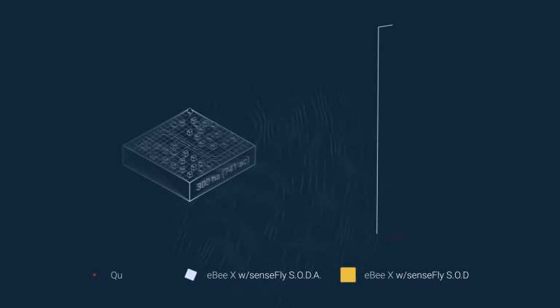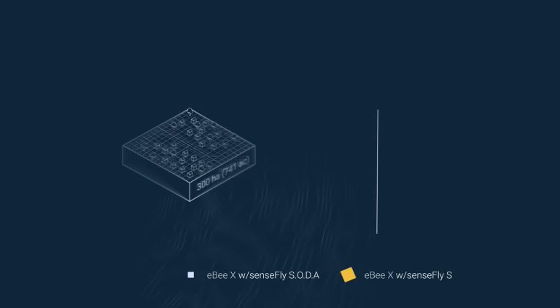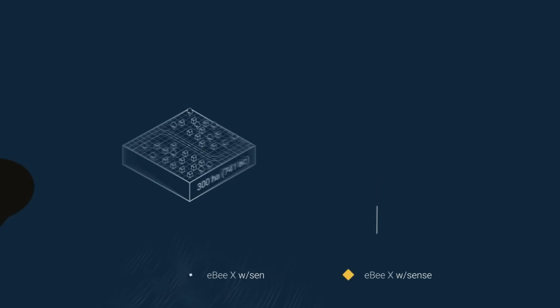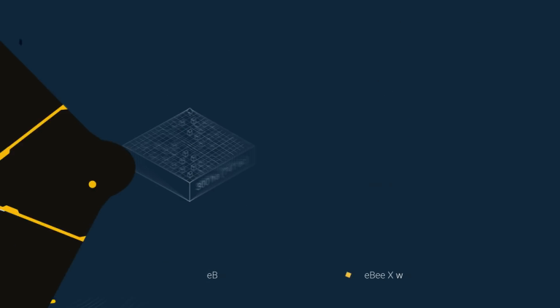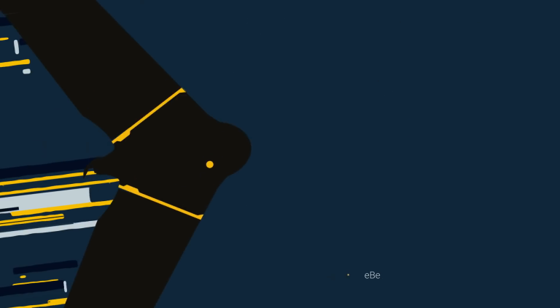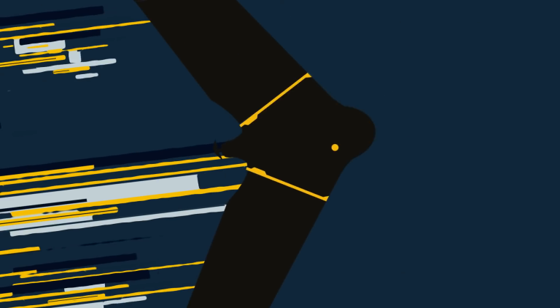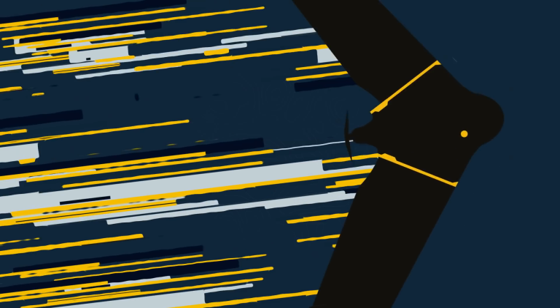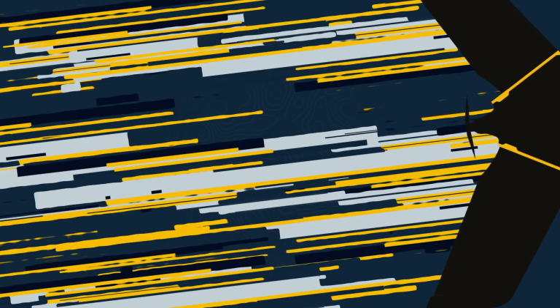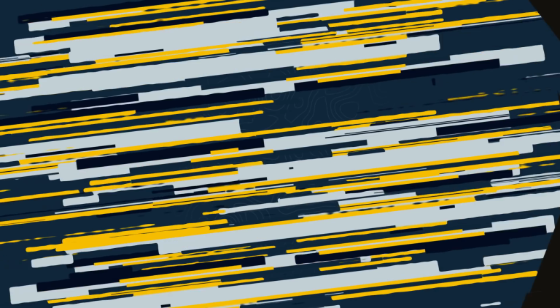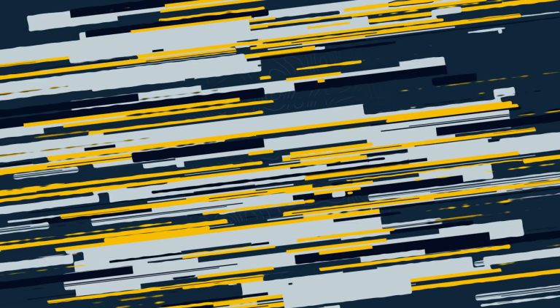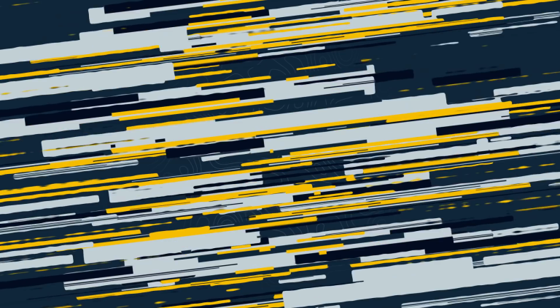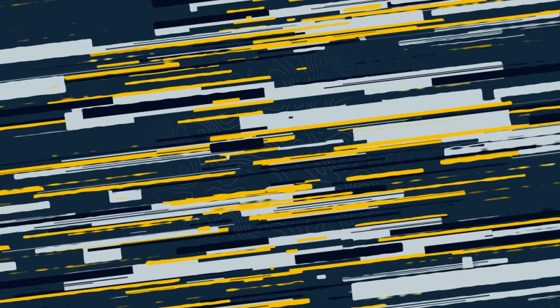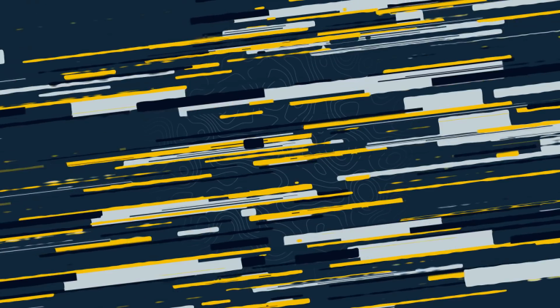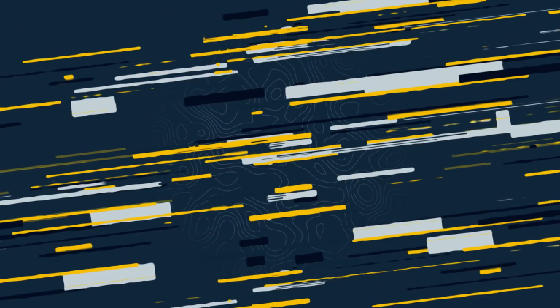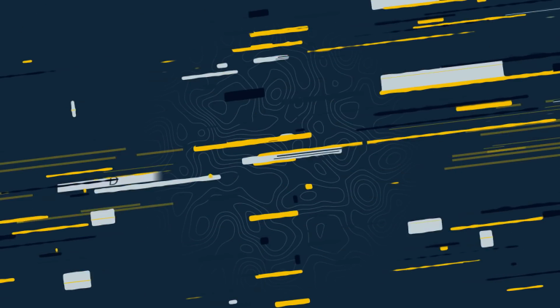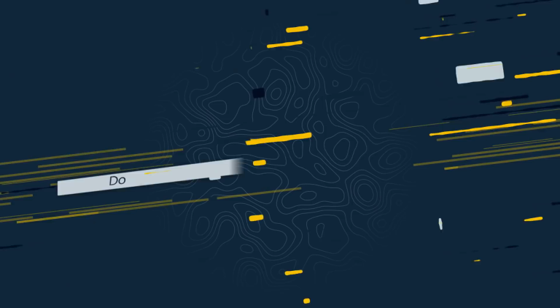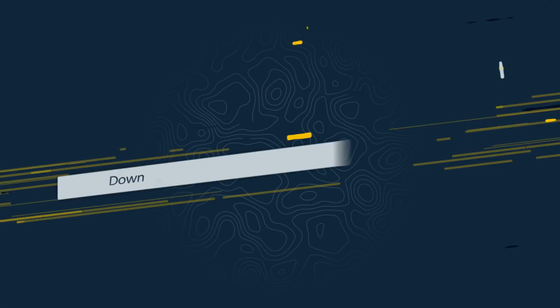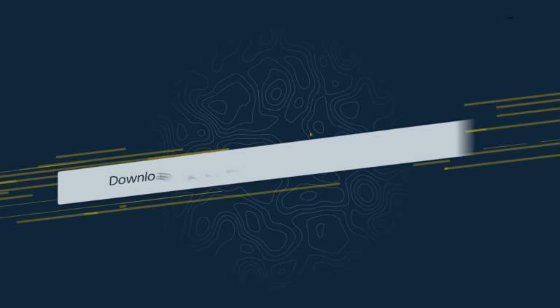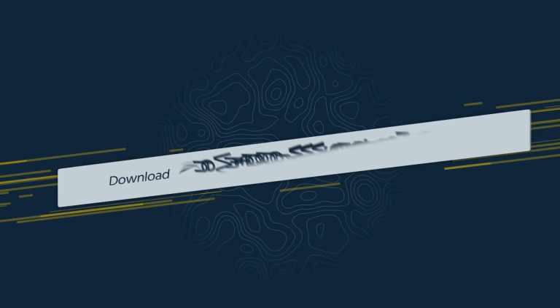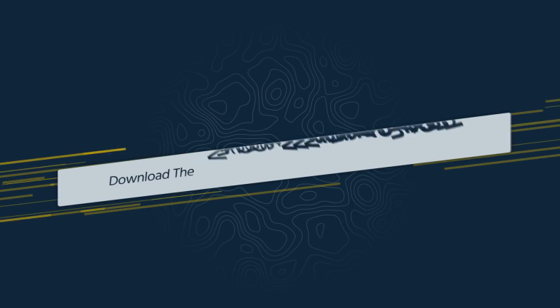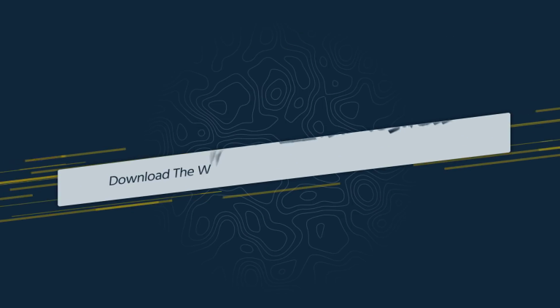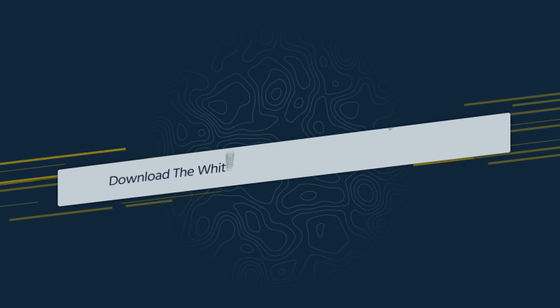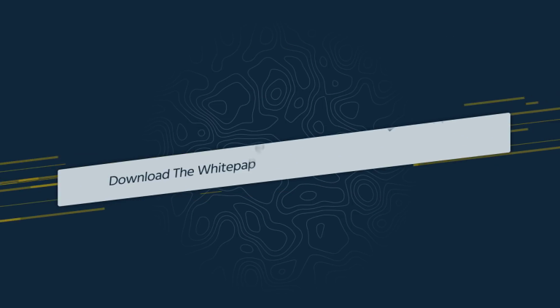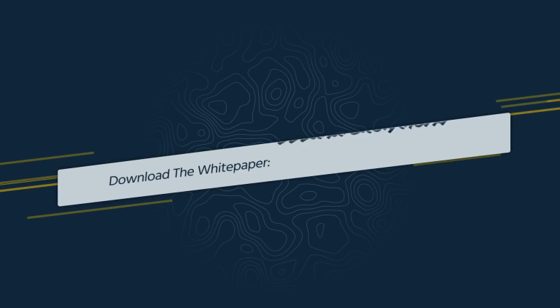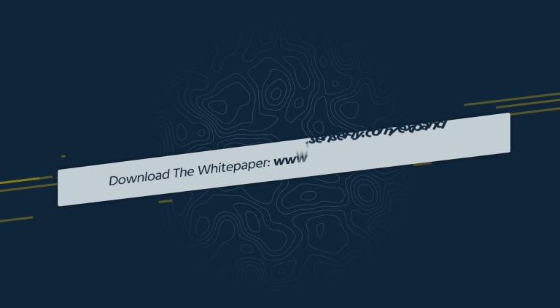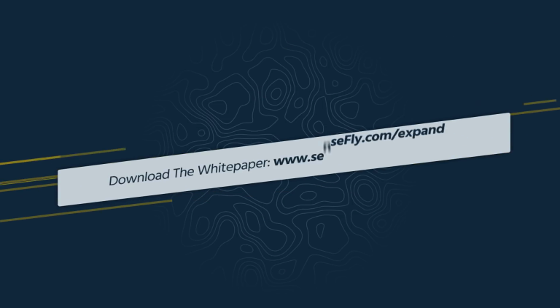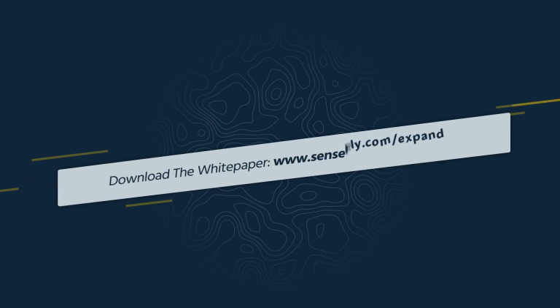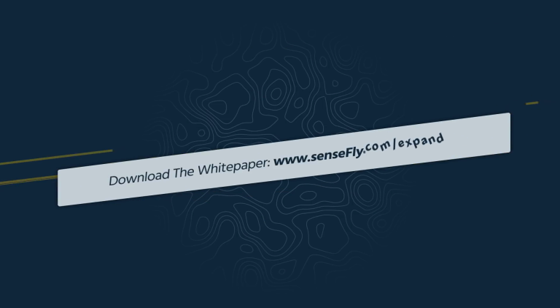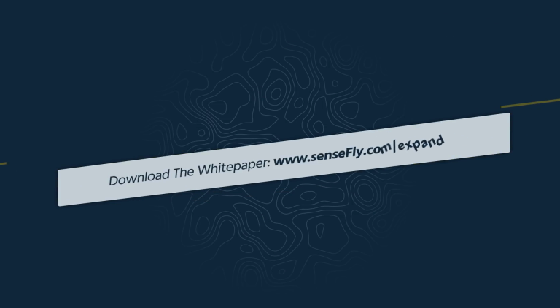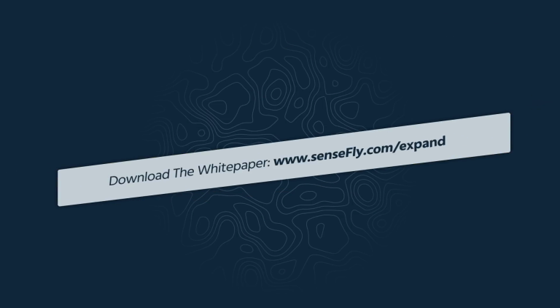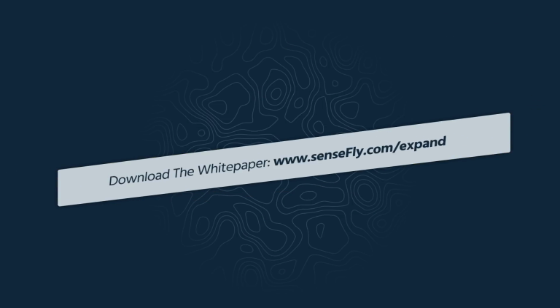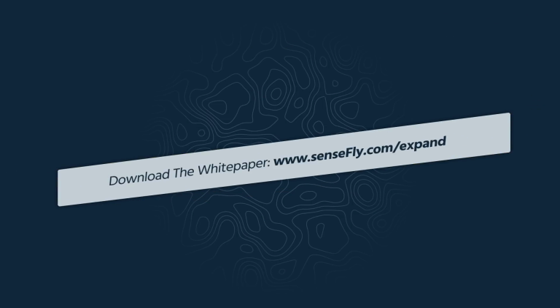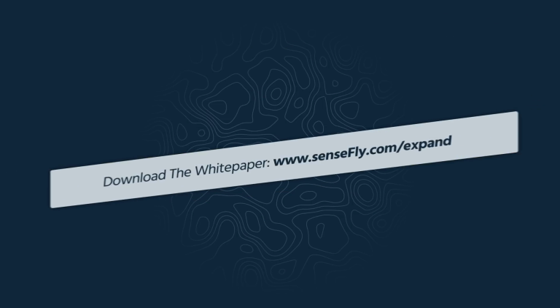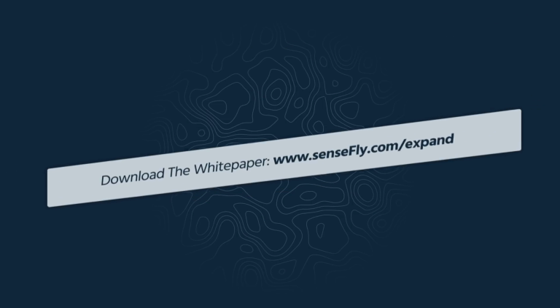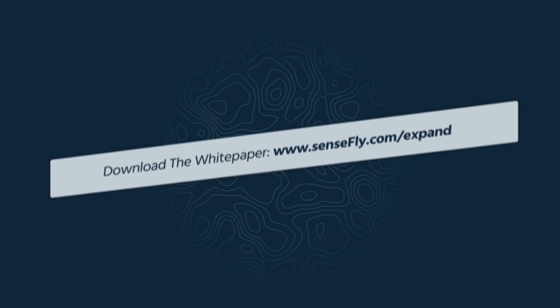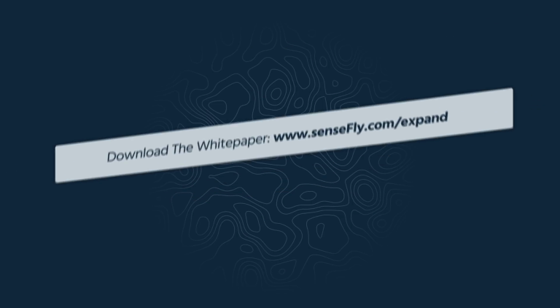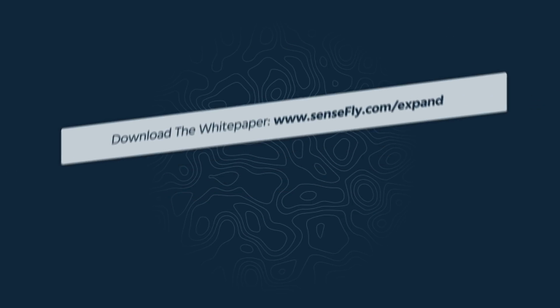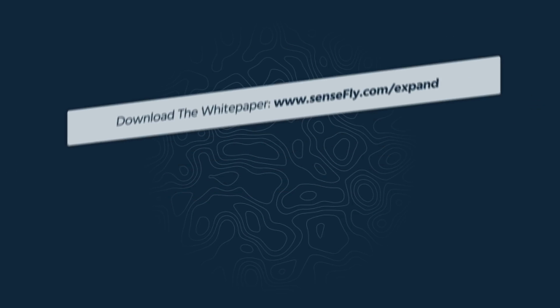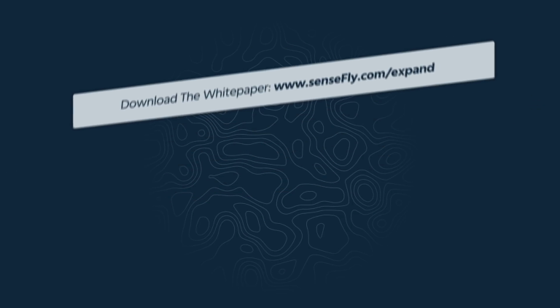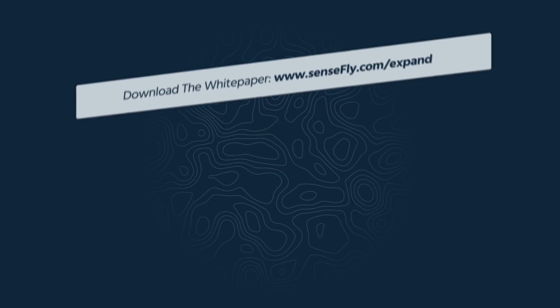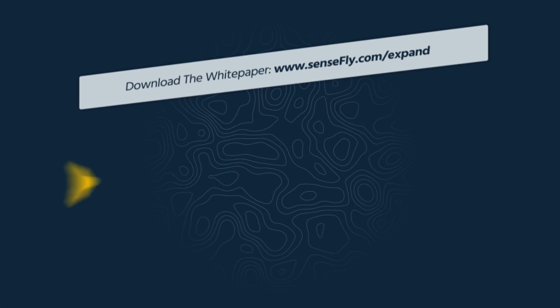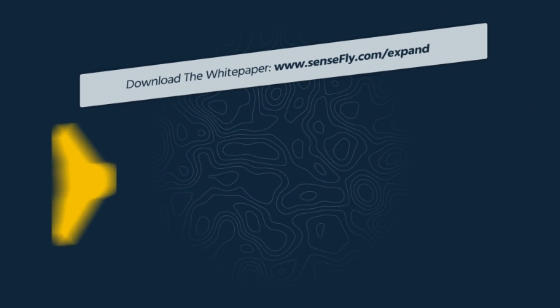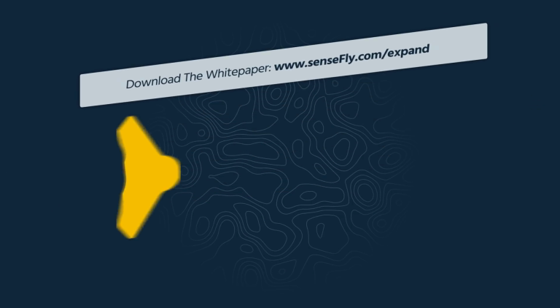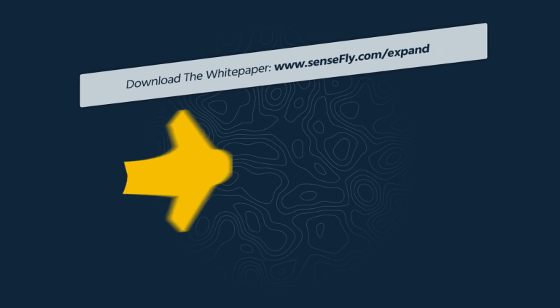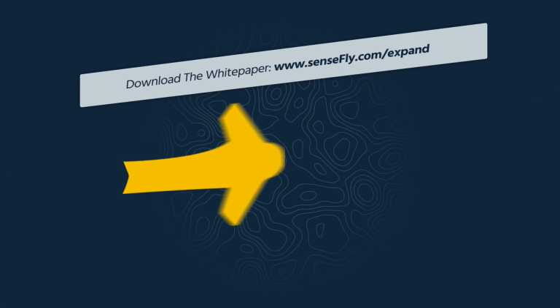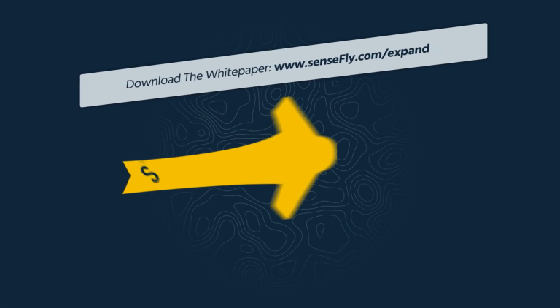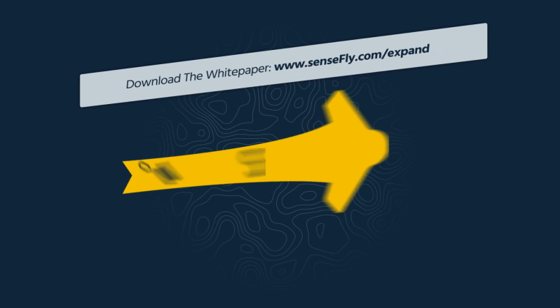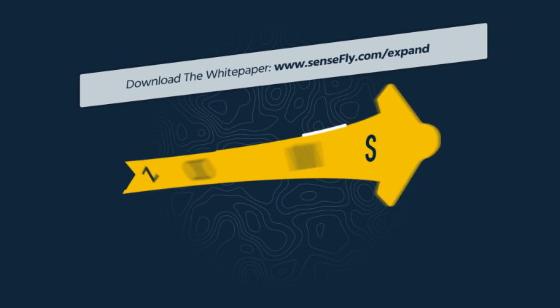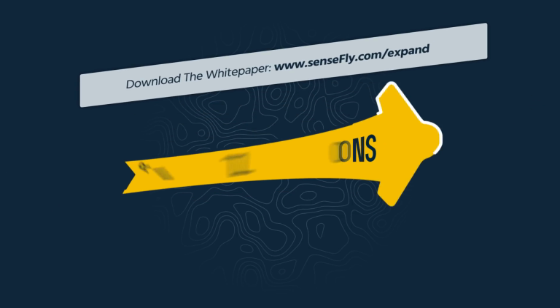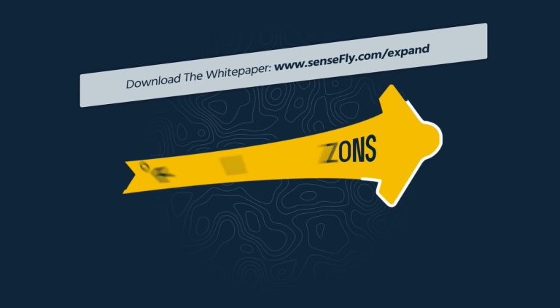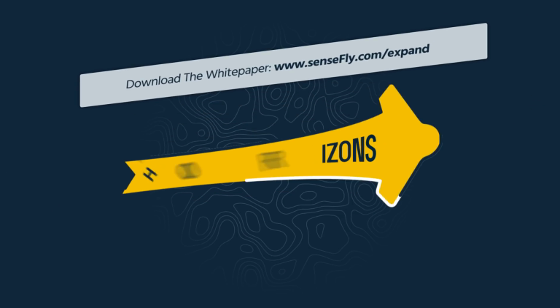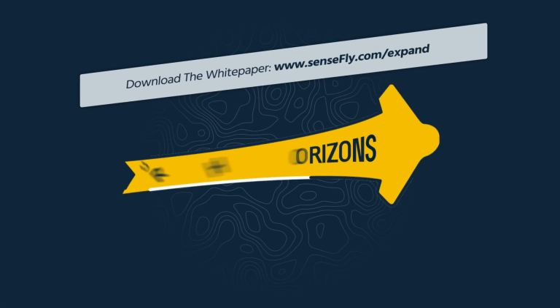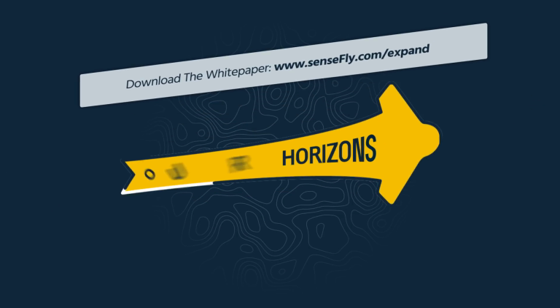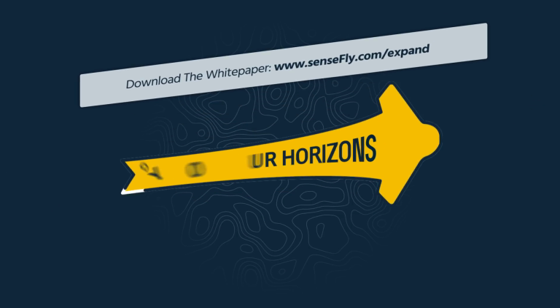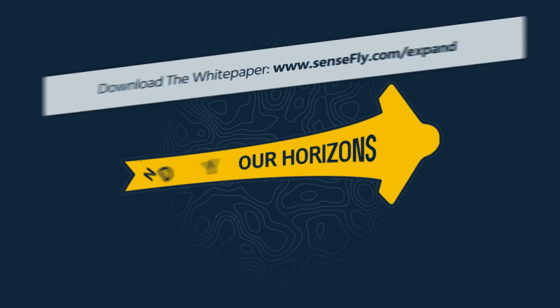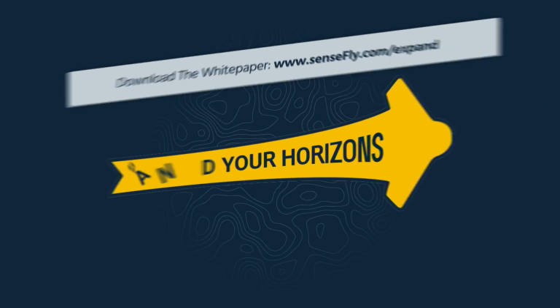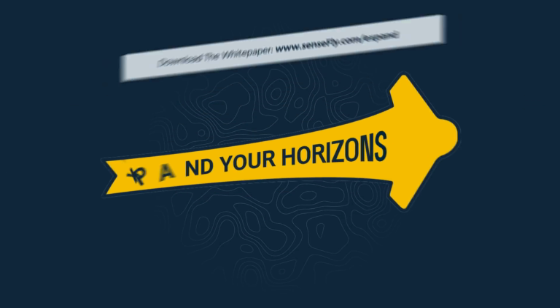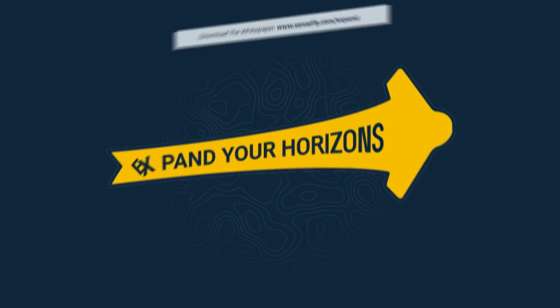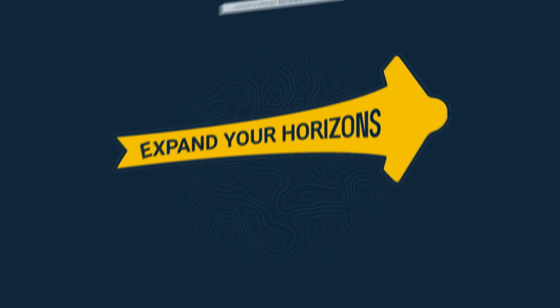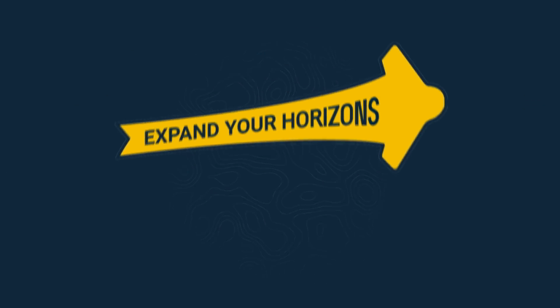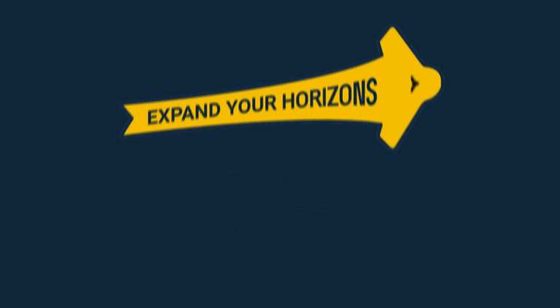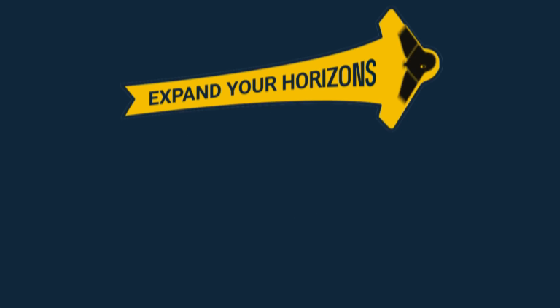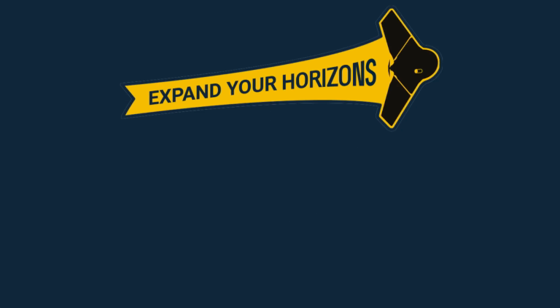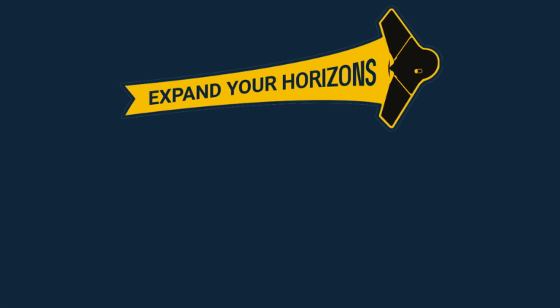To learn more, download the full report at sensefly.com/expand. Expand your horizons today!